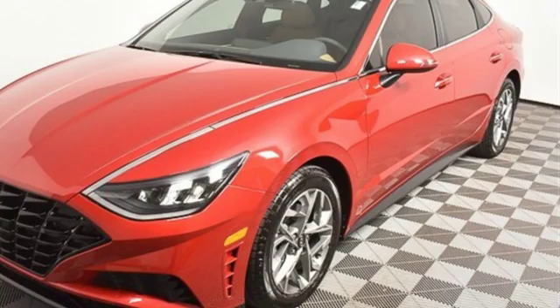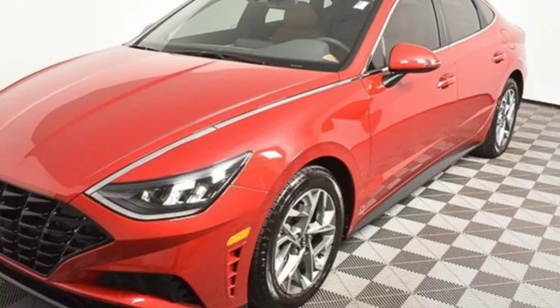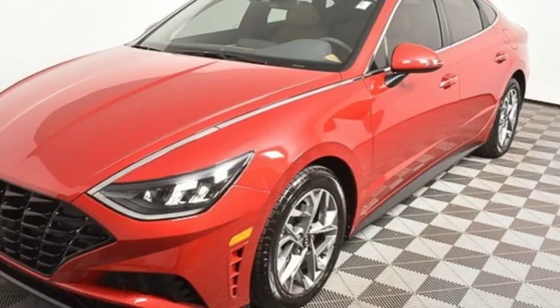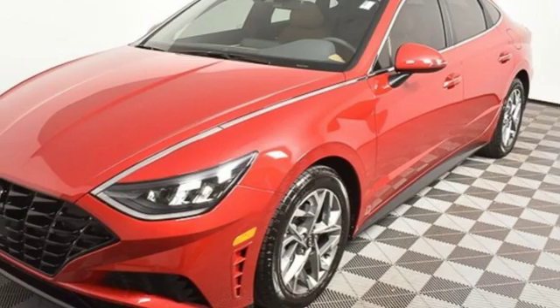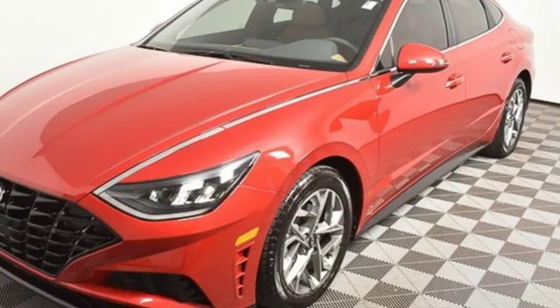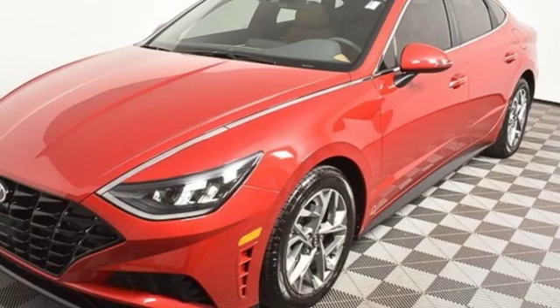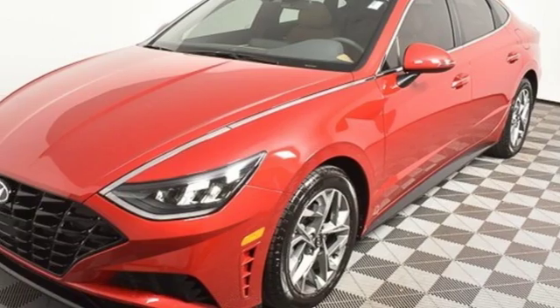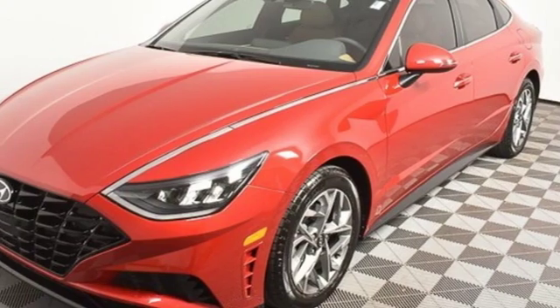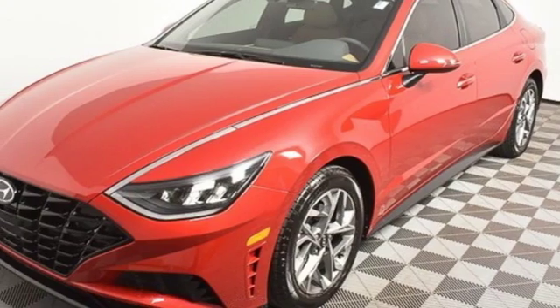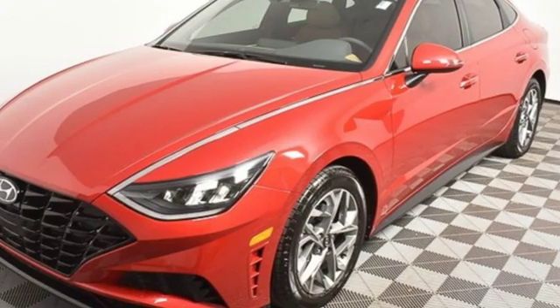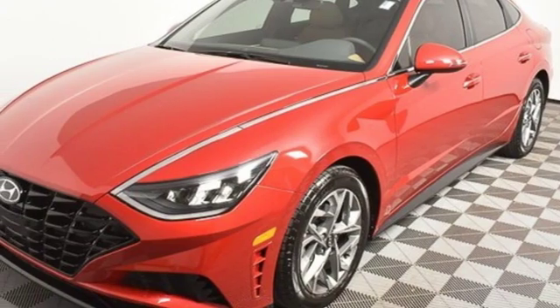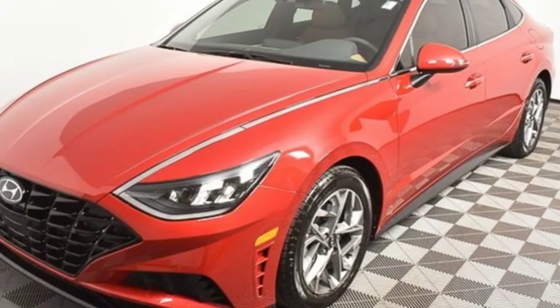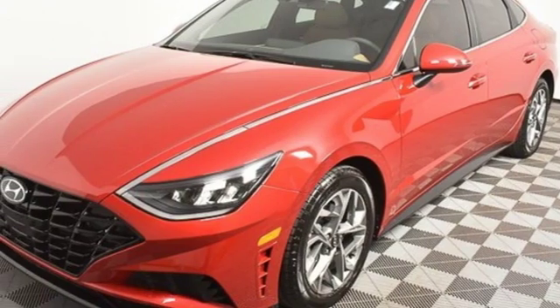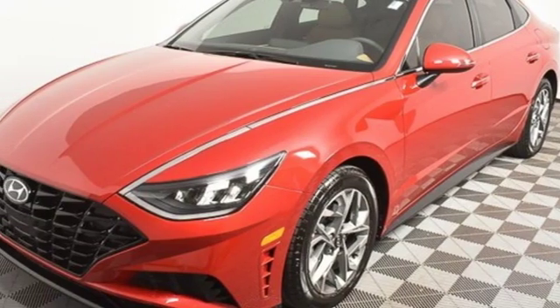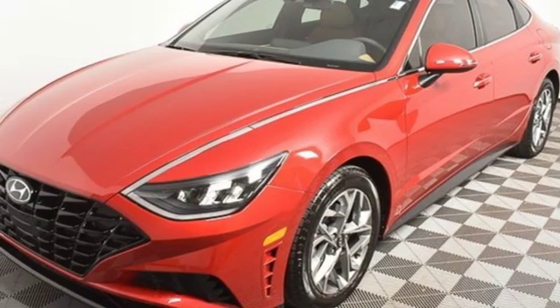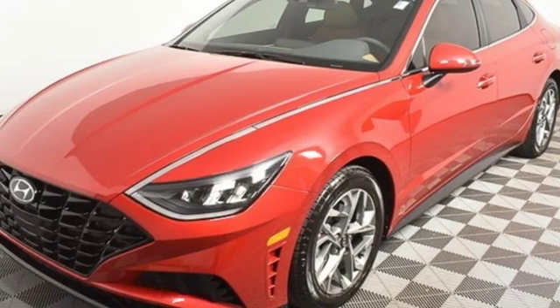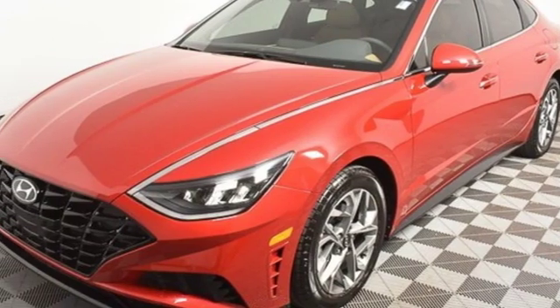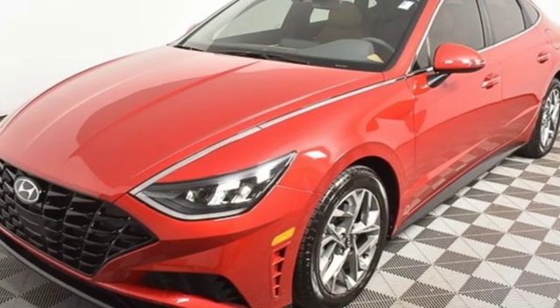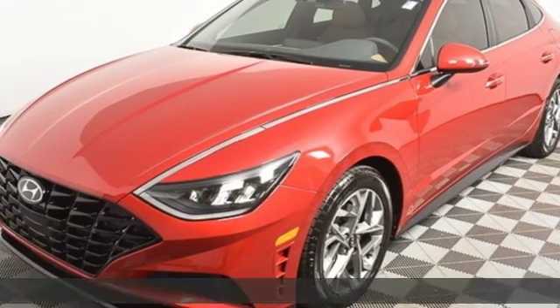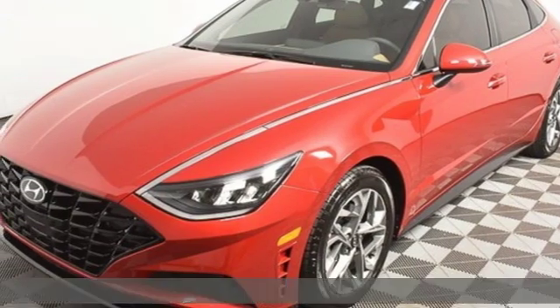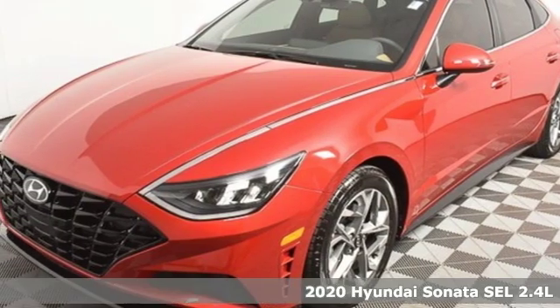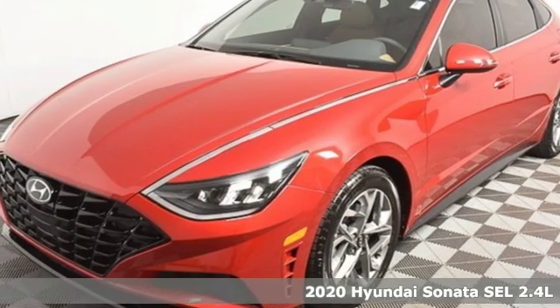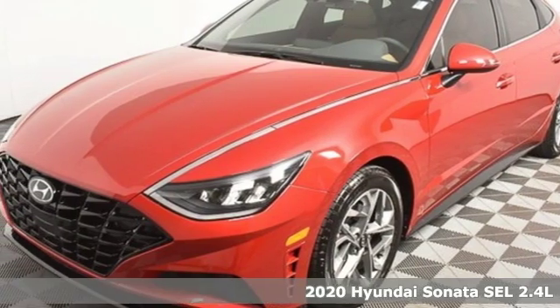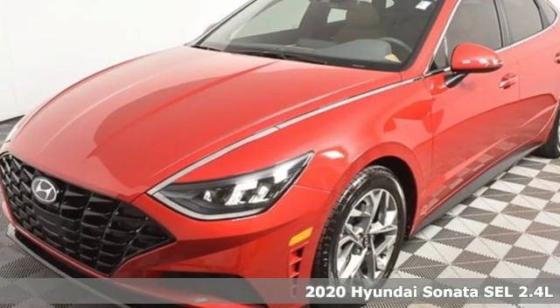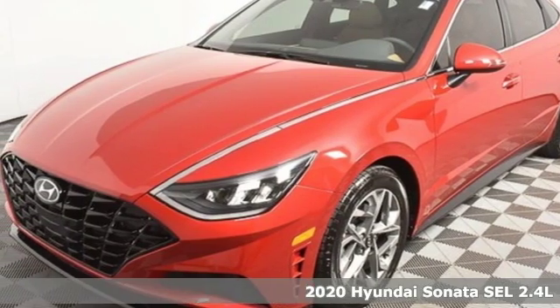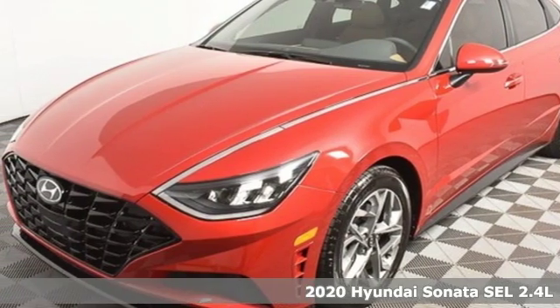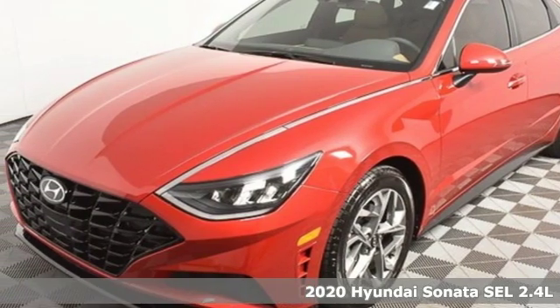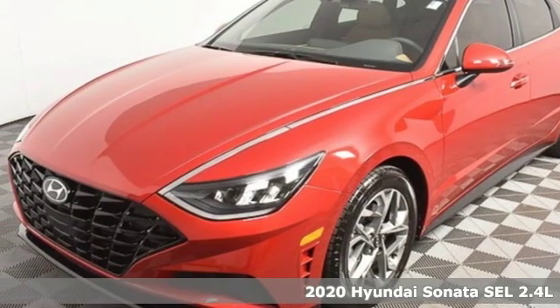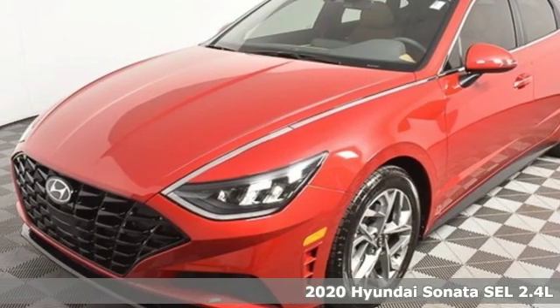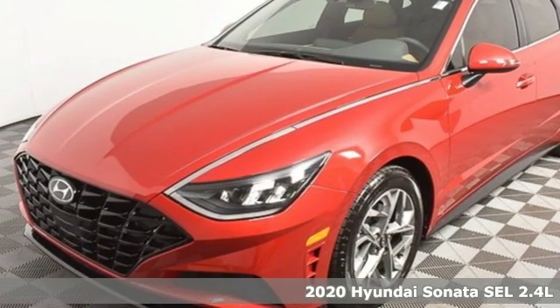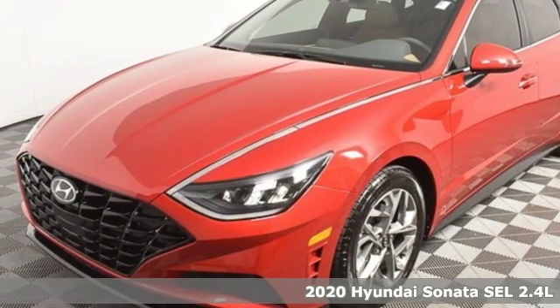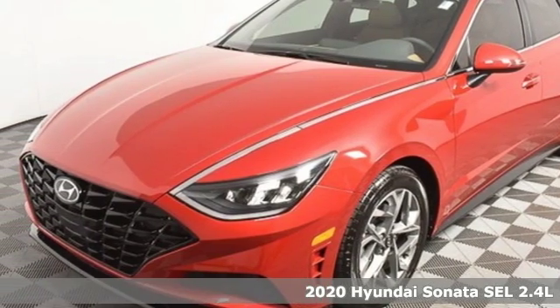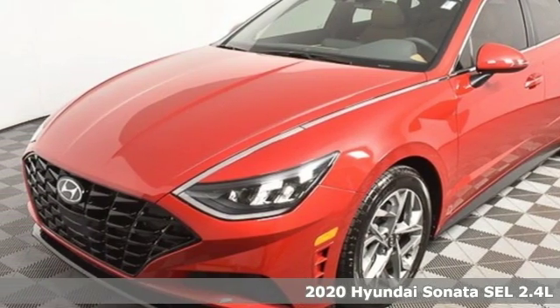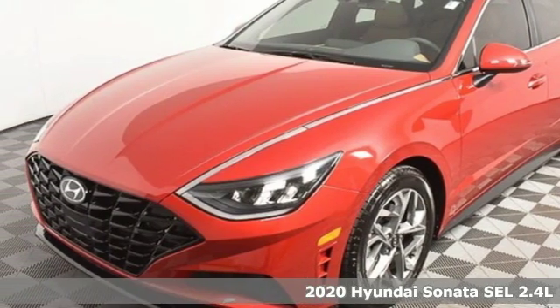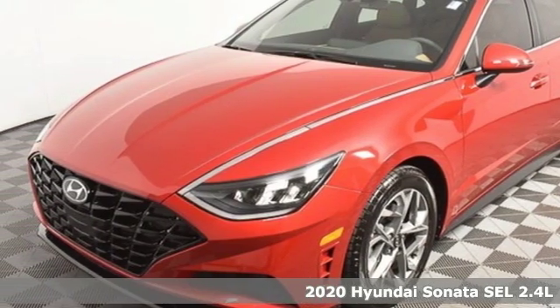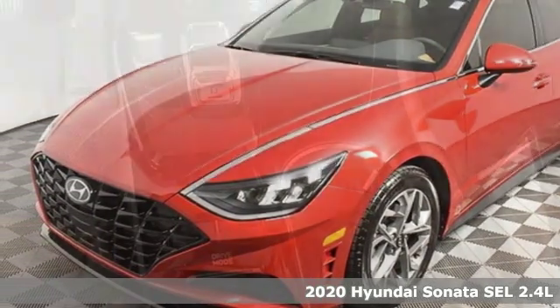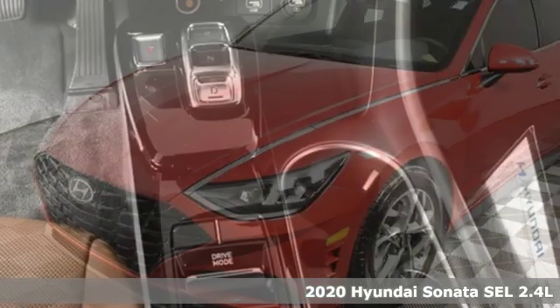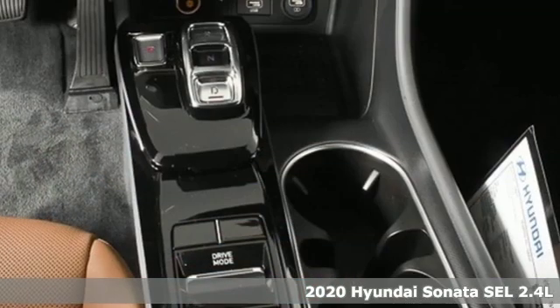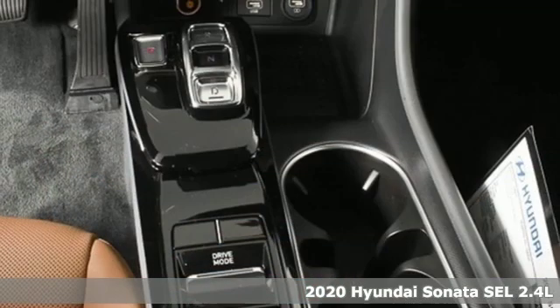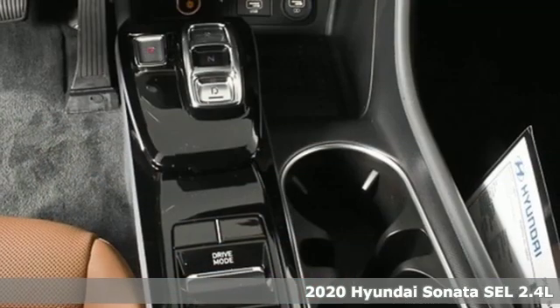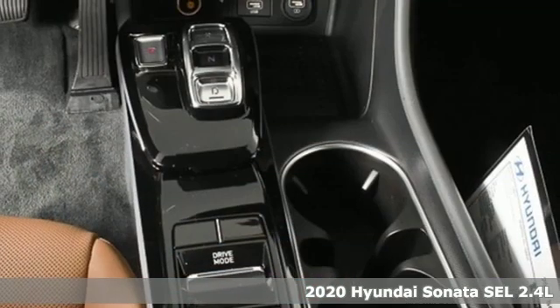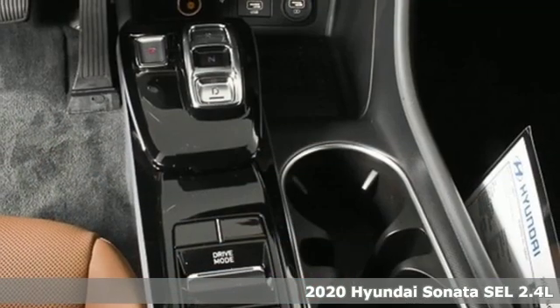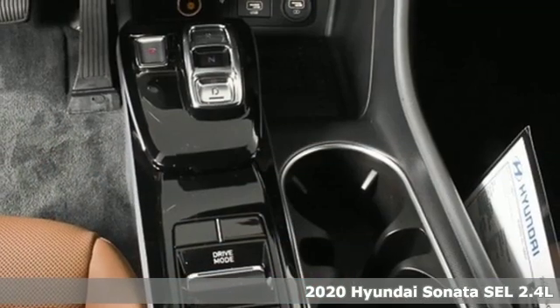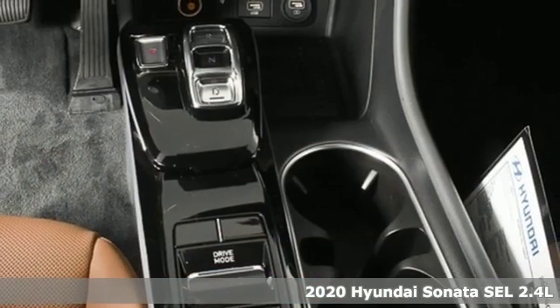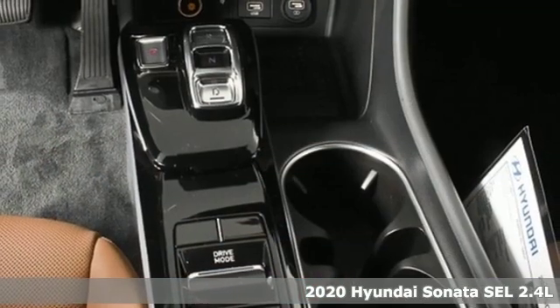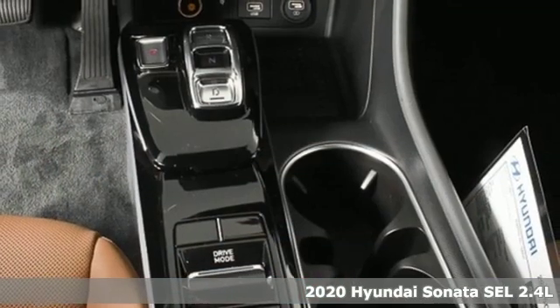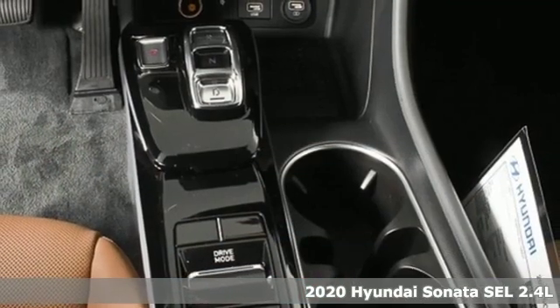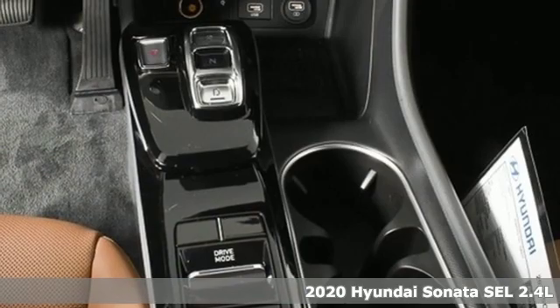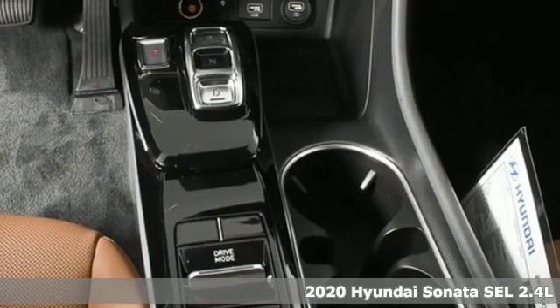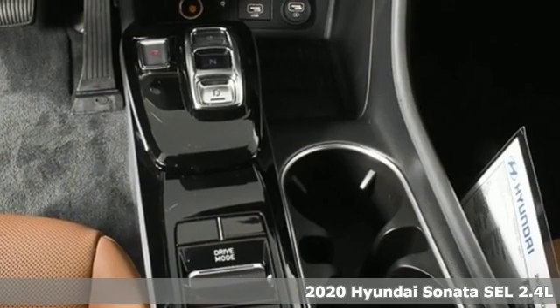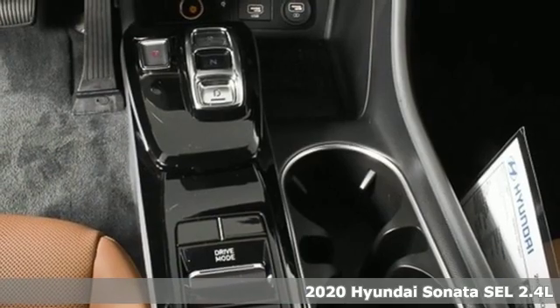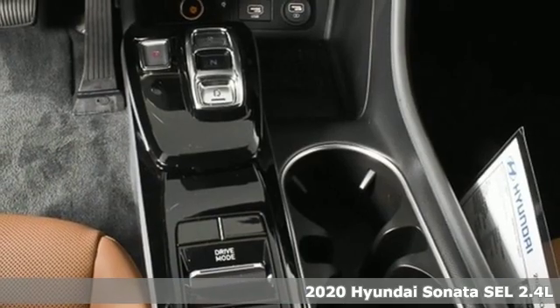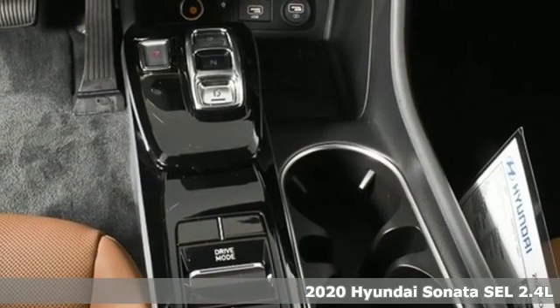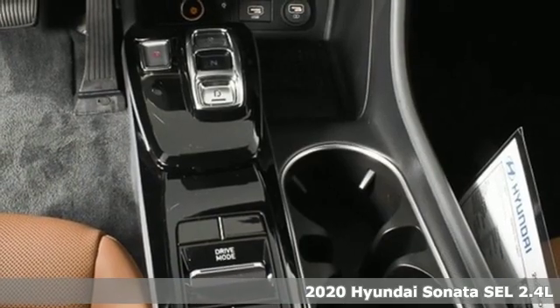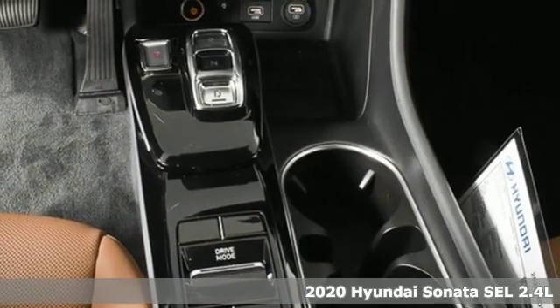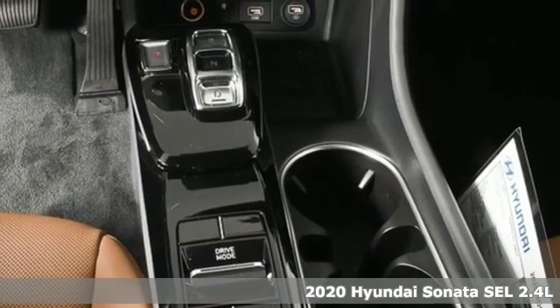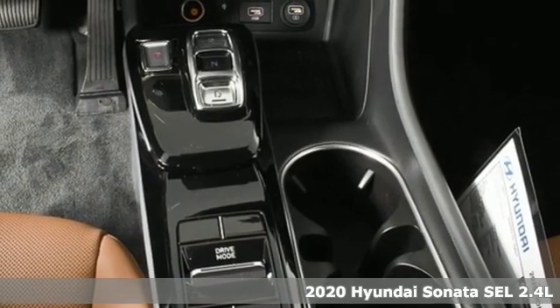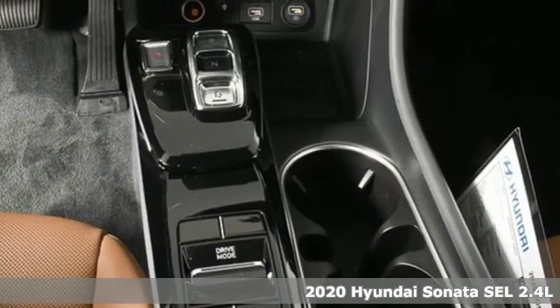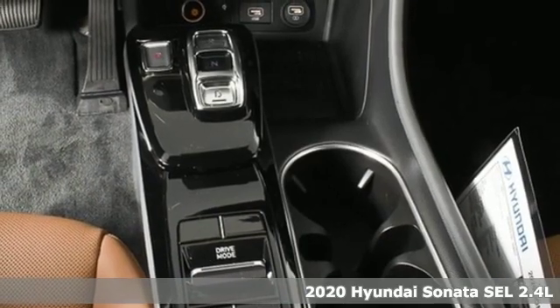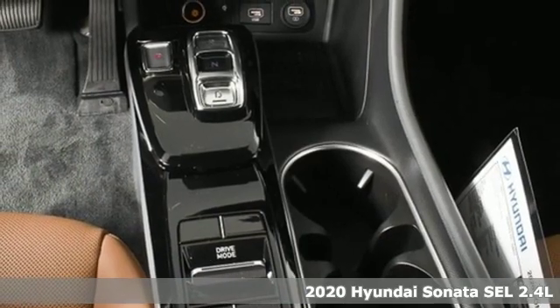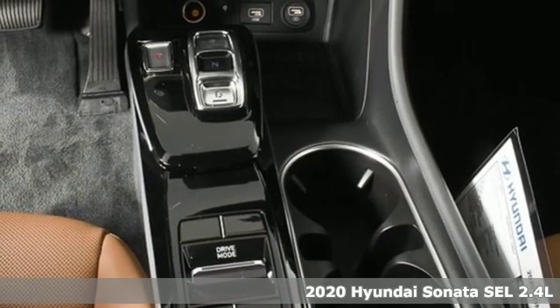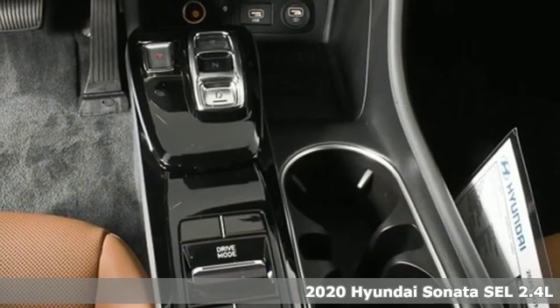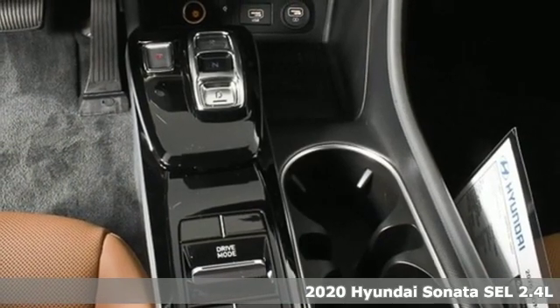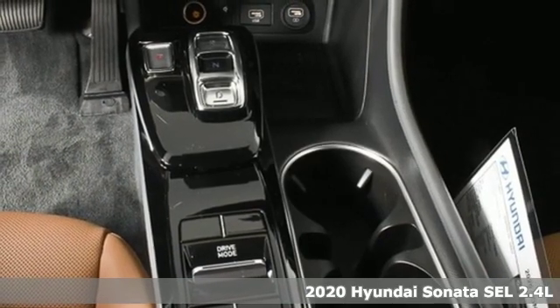Here's a new 2020 Hyundai Sonata. Challenging convention to find a better way. It's the Hyundai way.